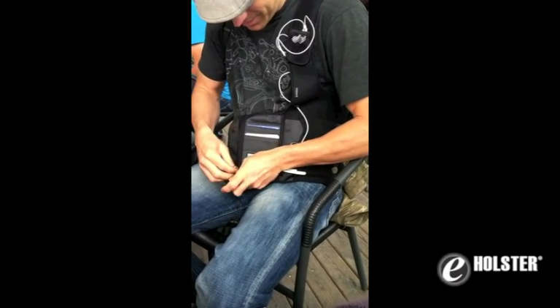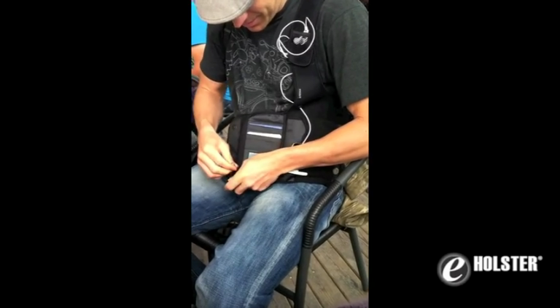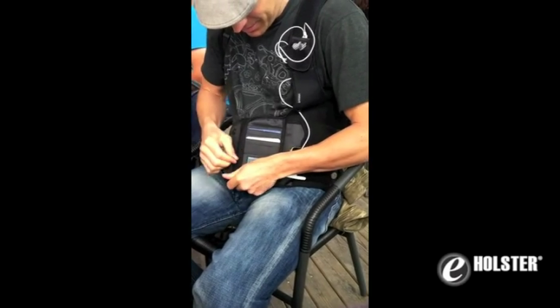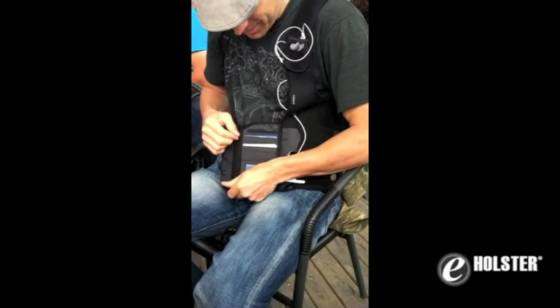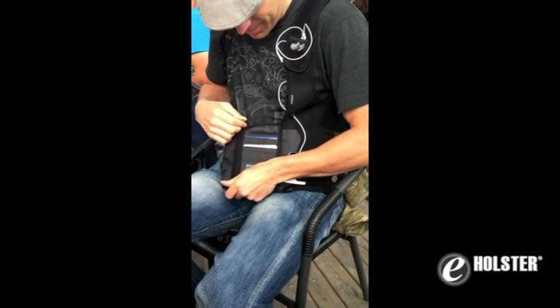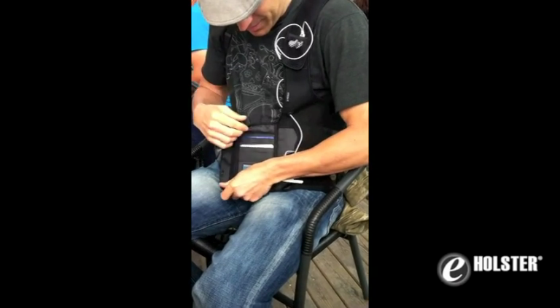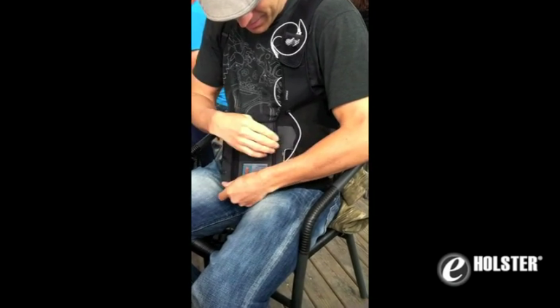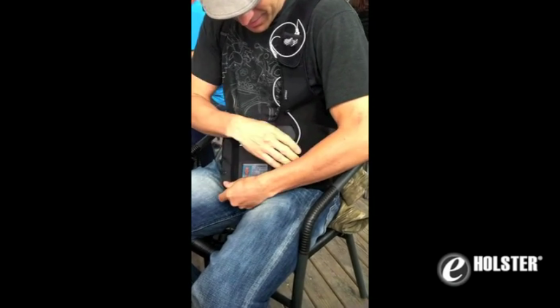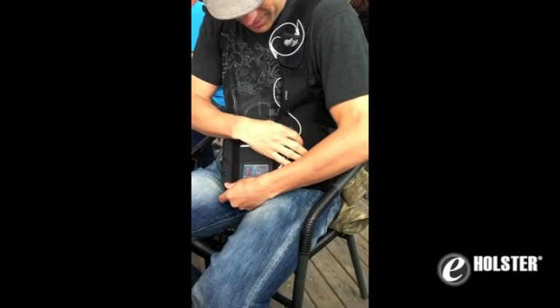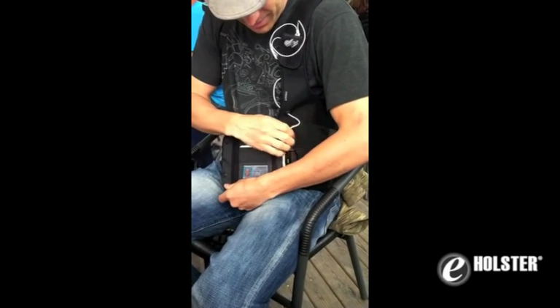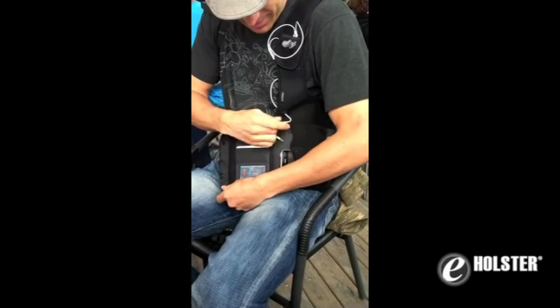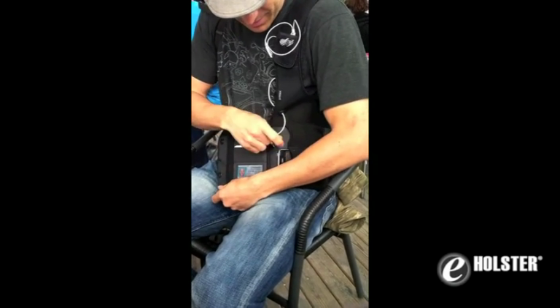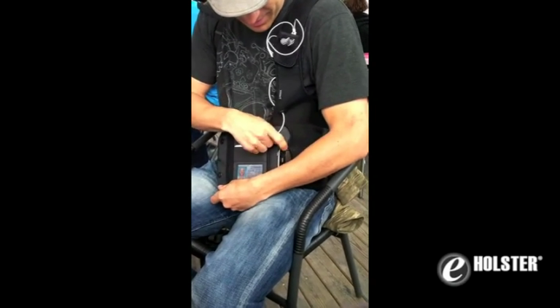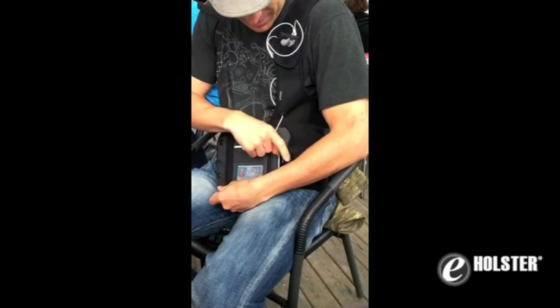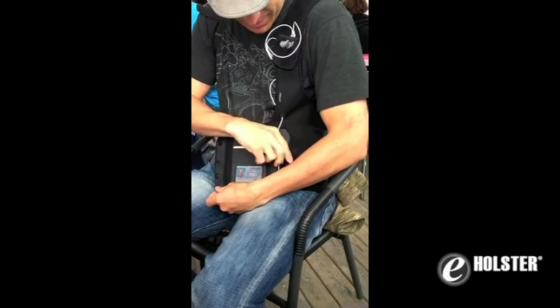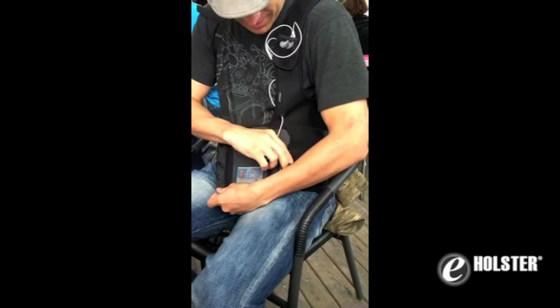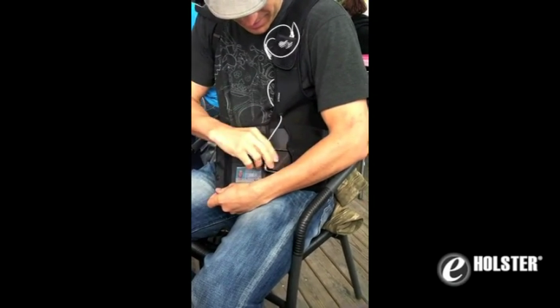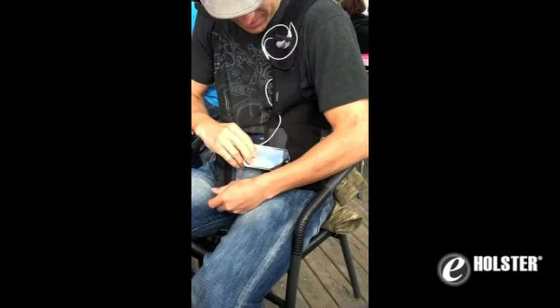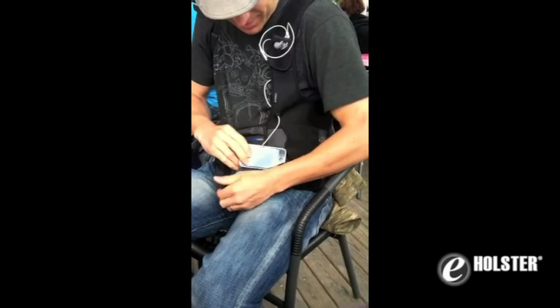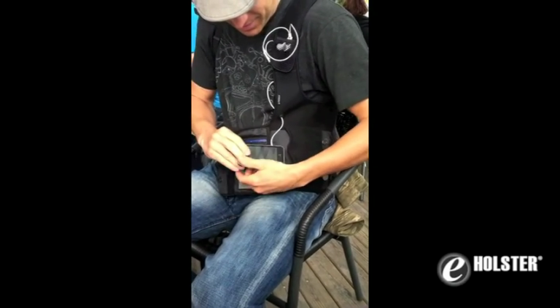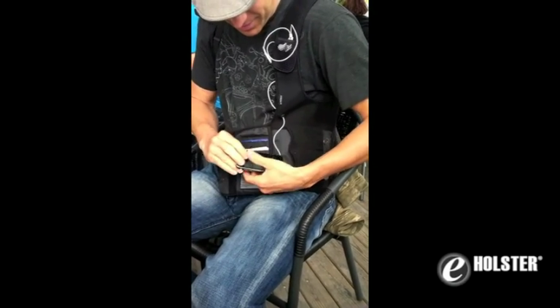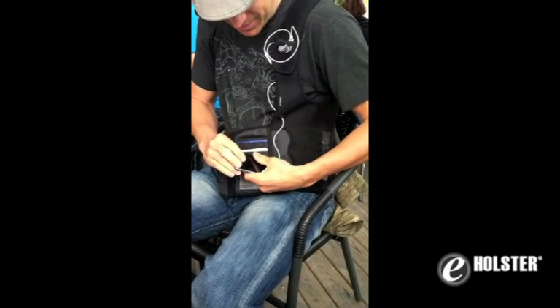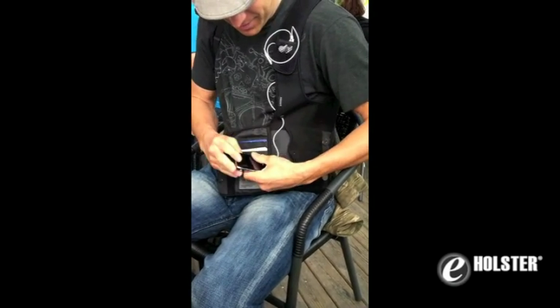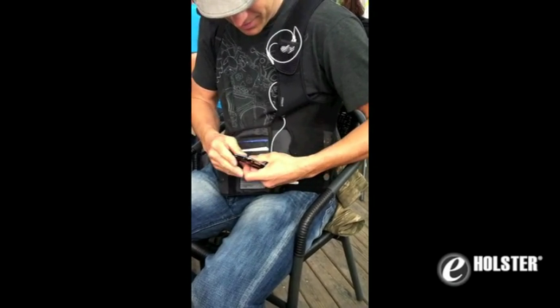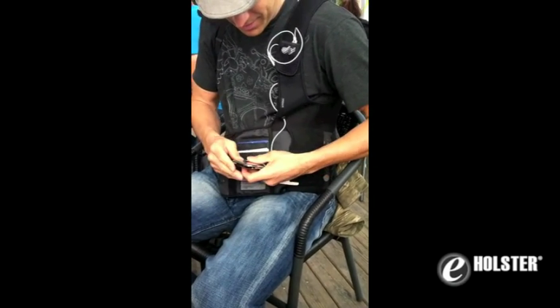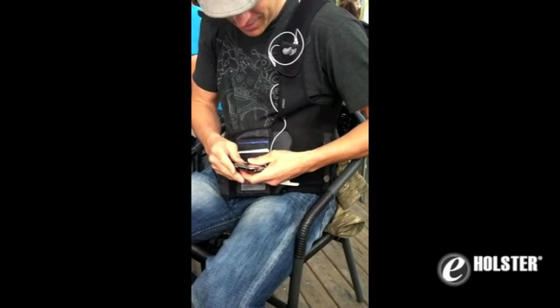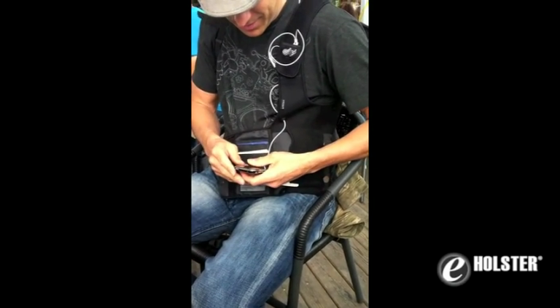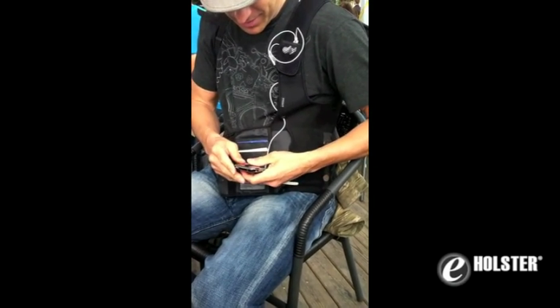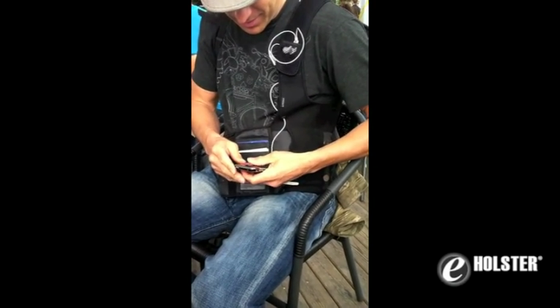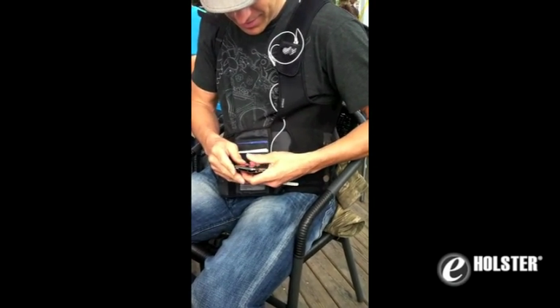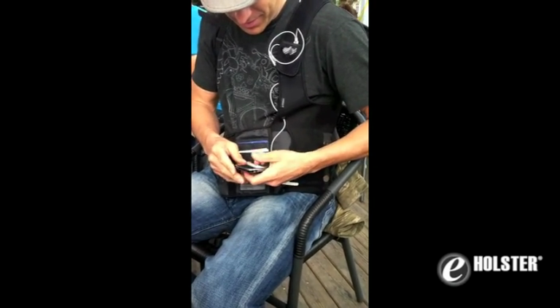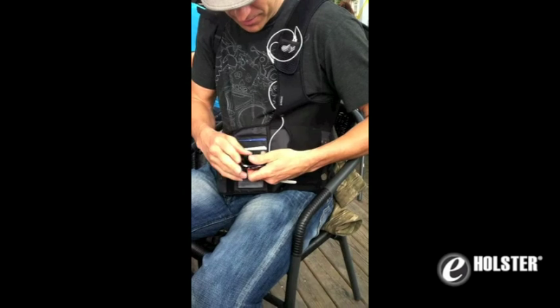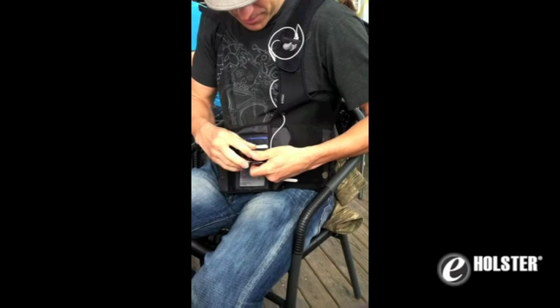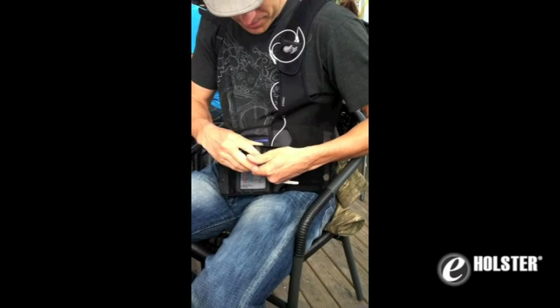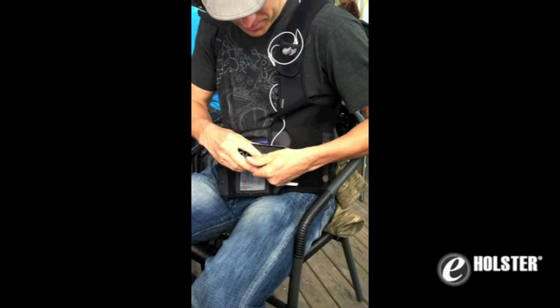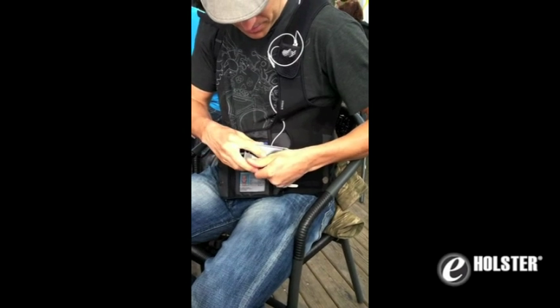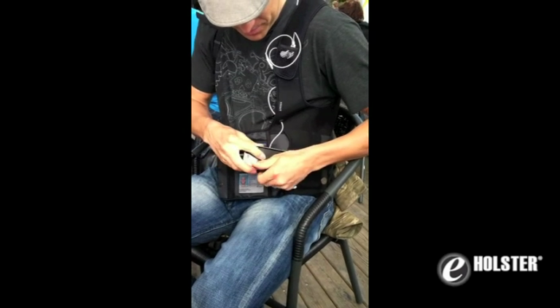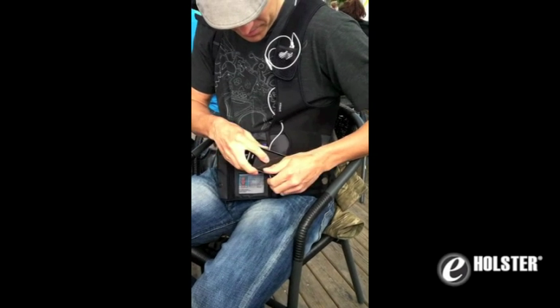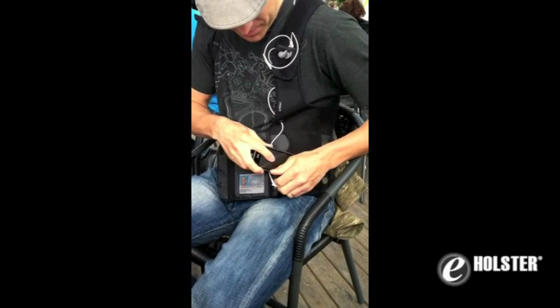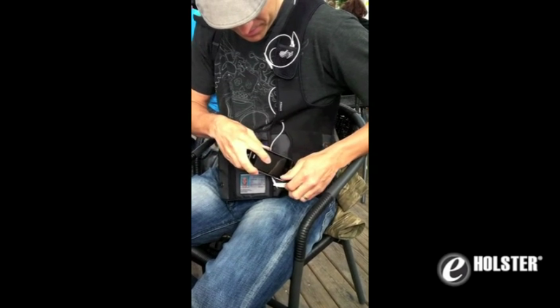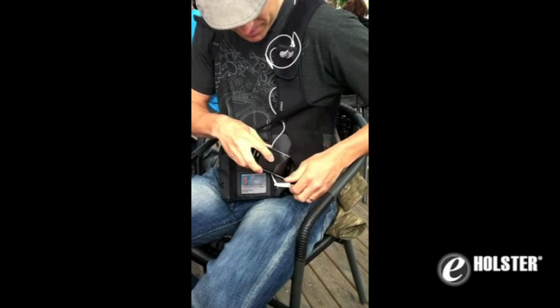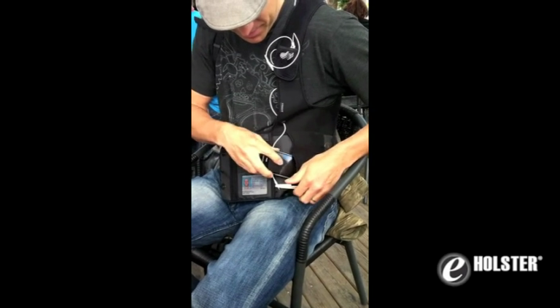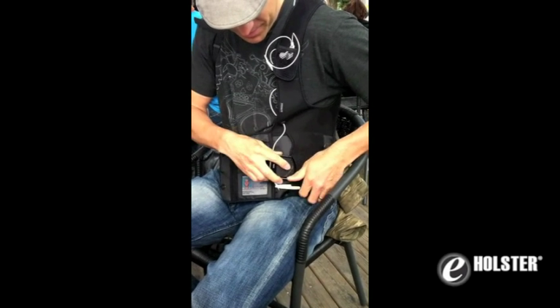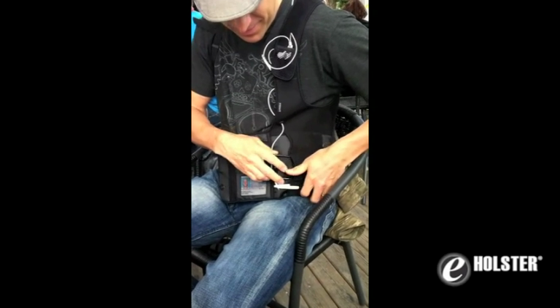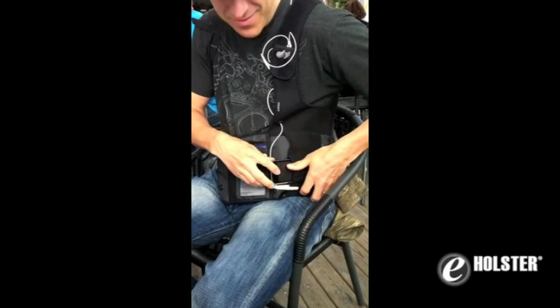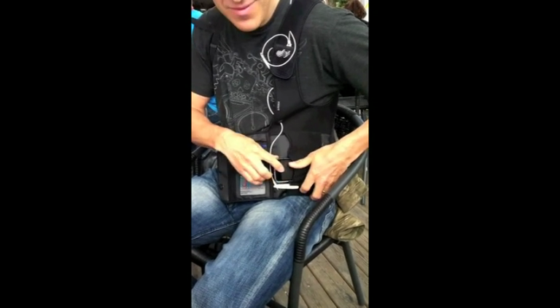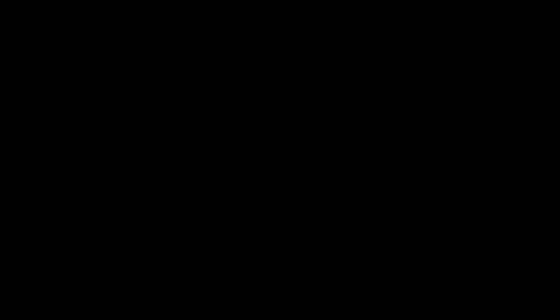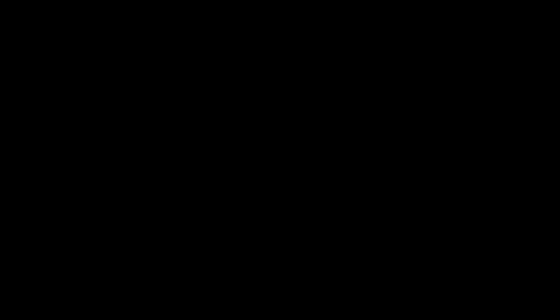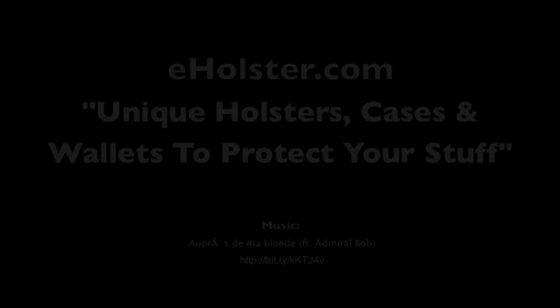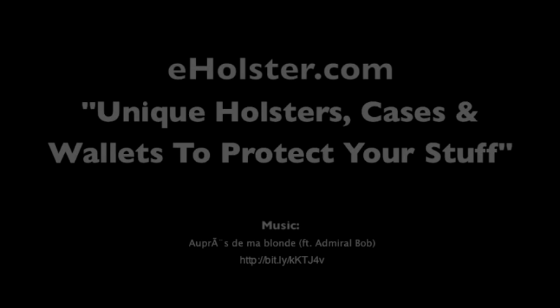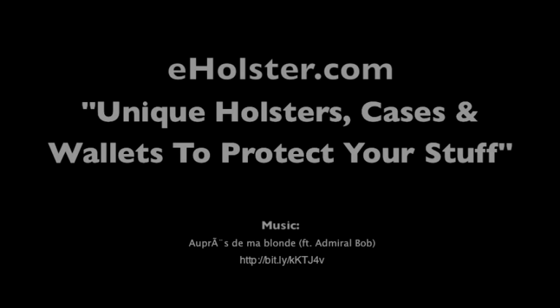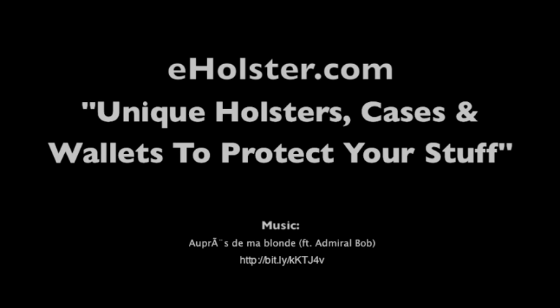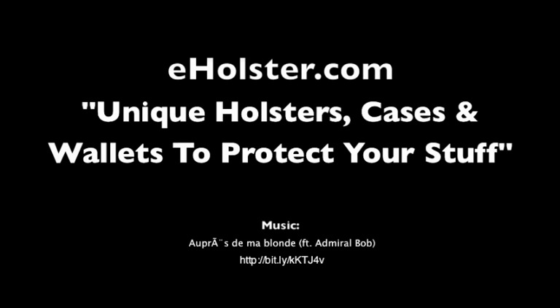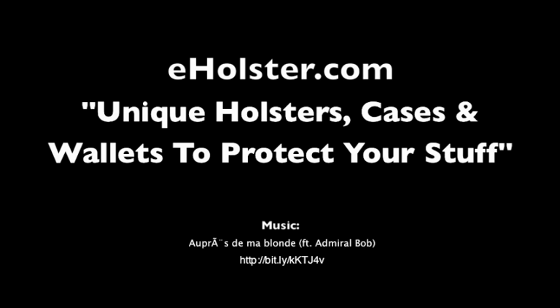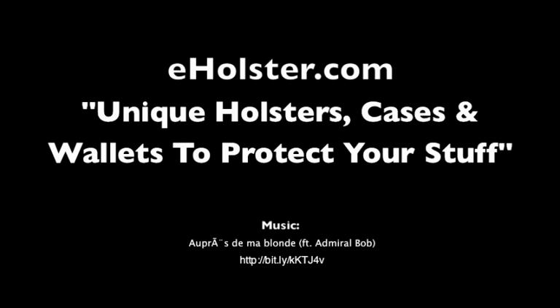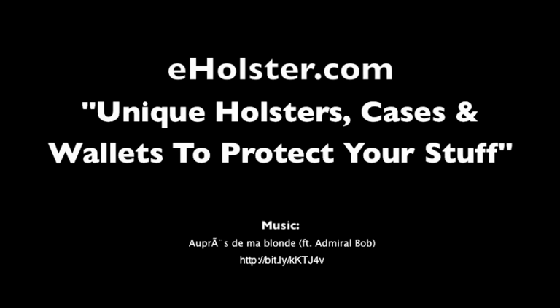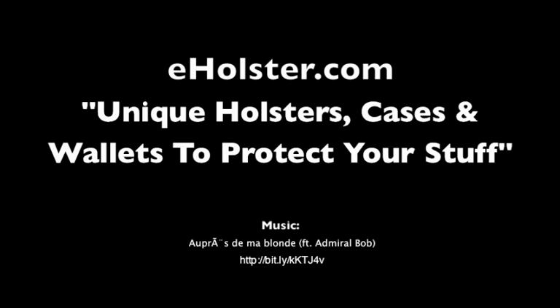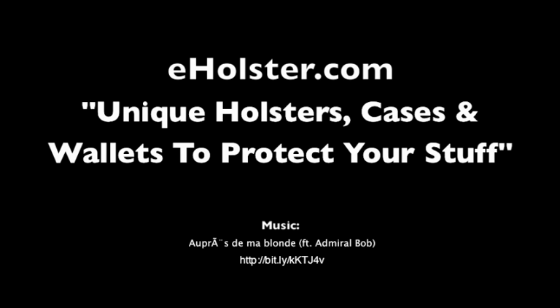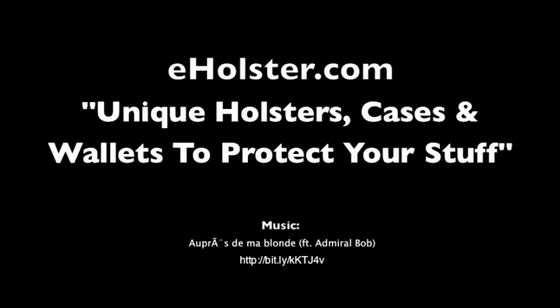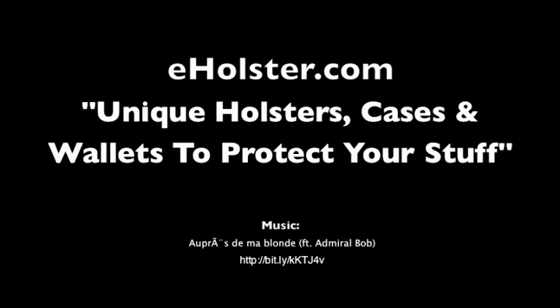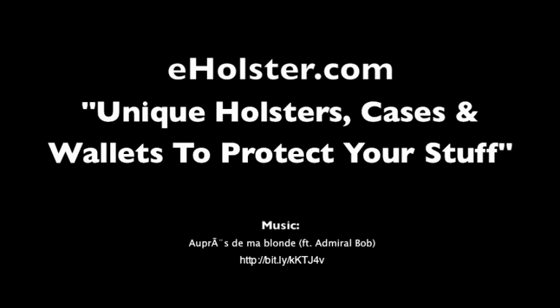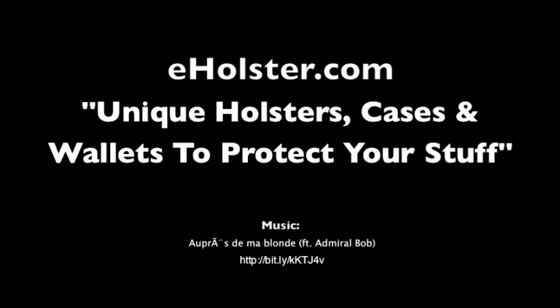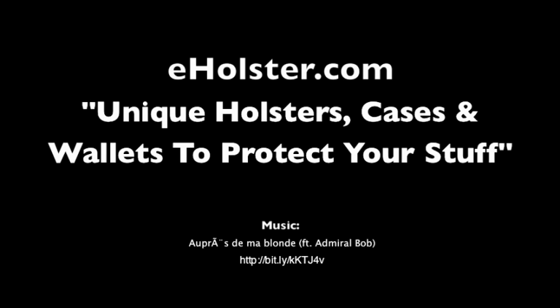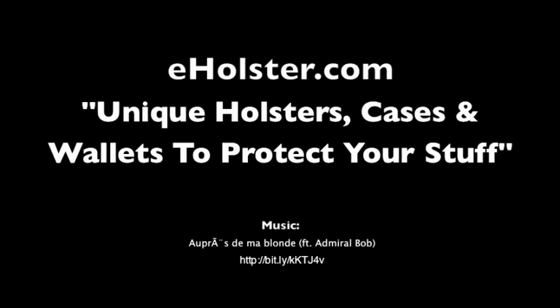If you are traveling soon, or just looking for a safe way to carry electronic gadgets, check out the Evolve shoulder holster at eholster.com.